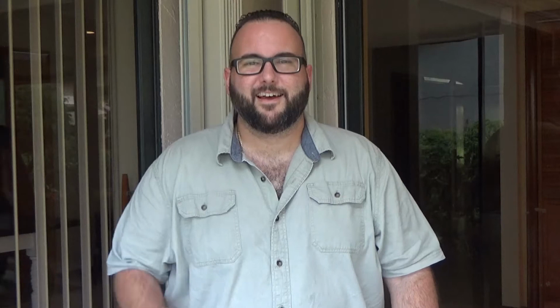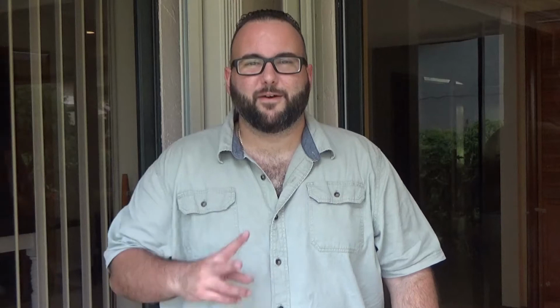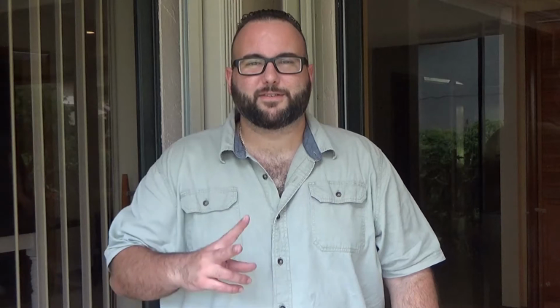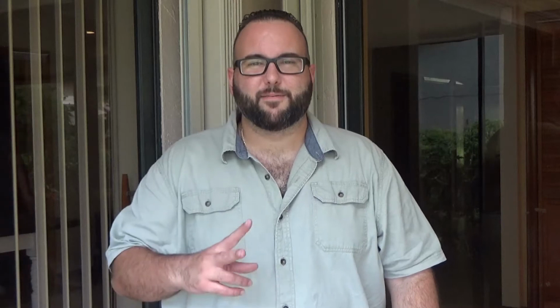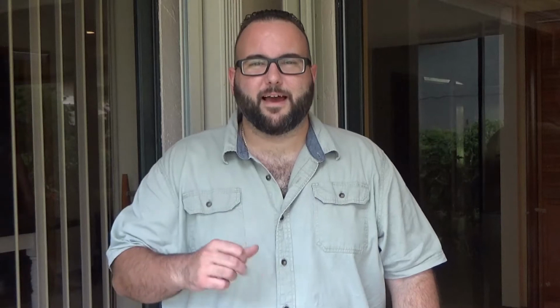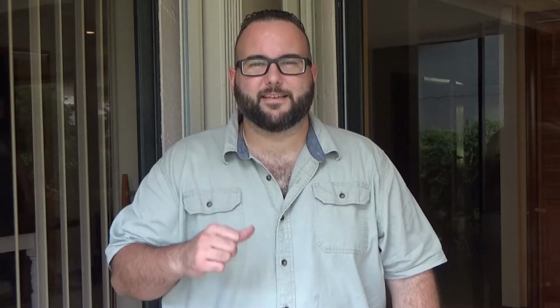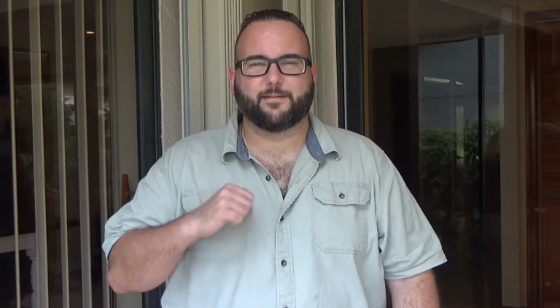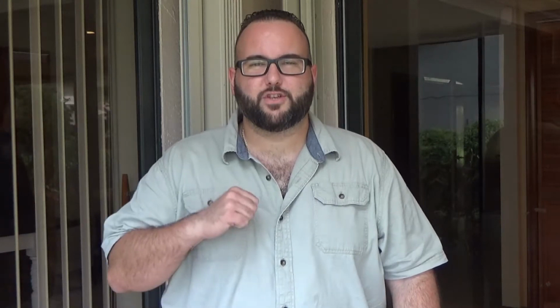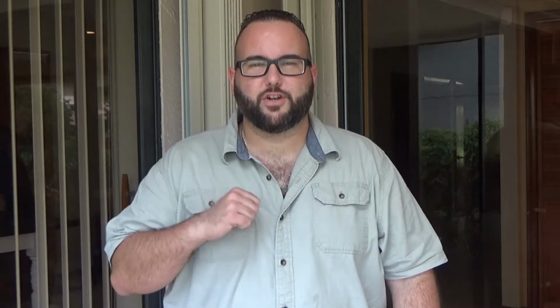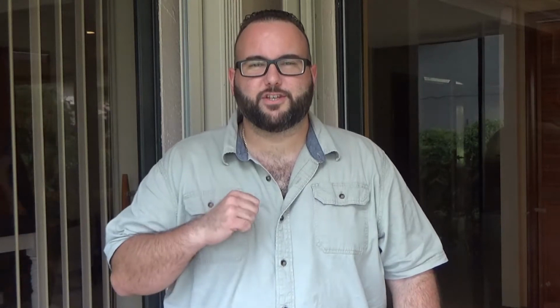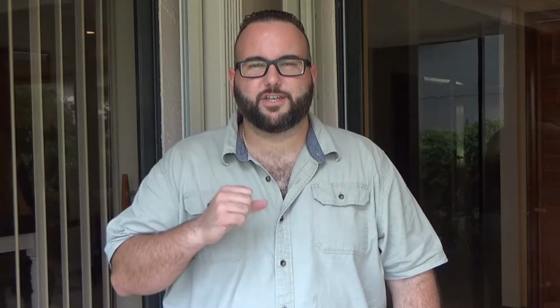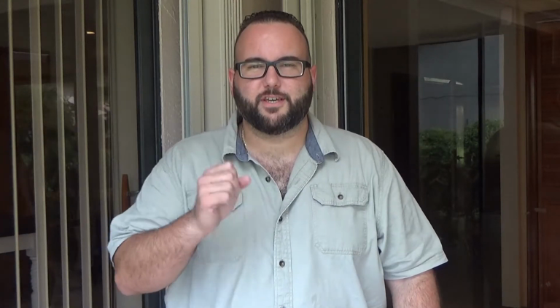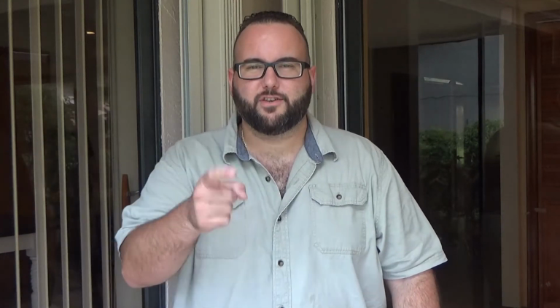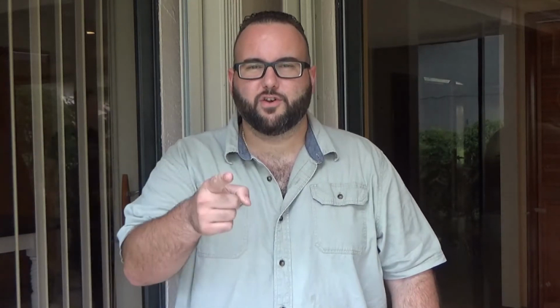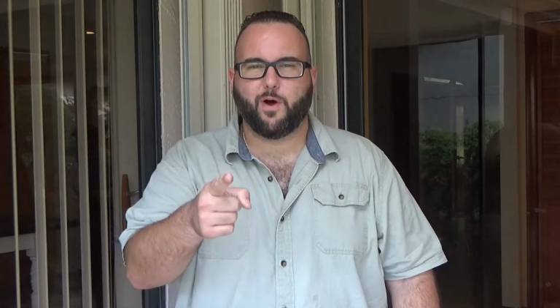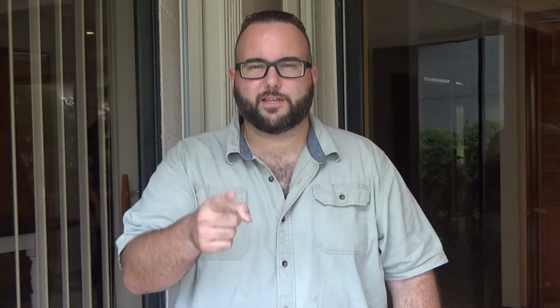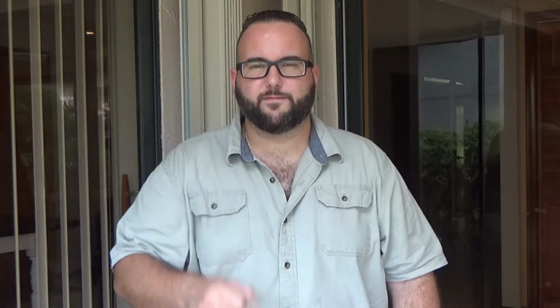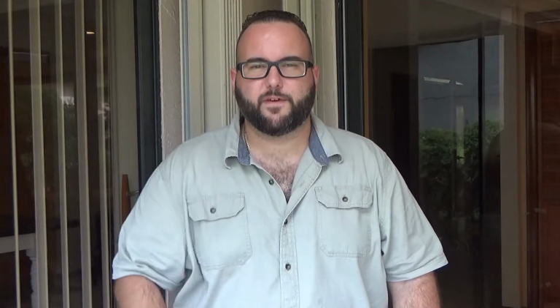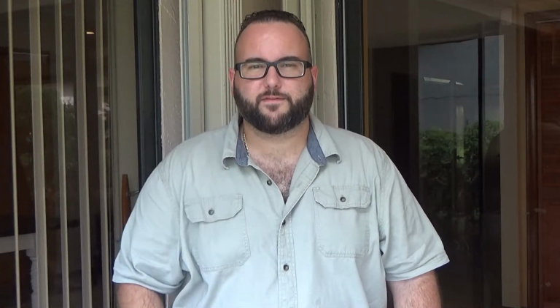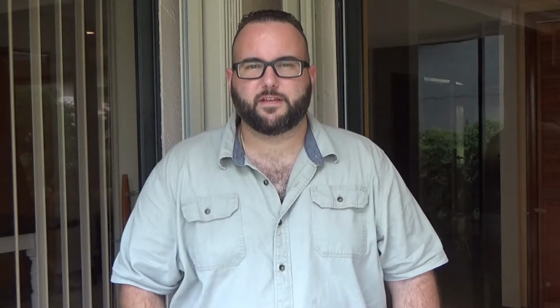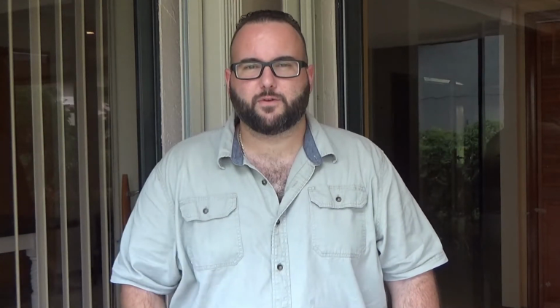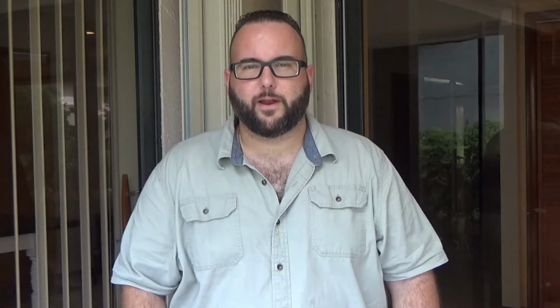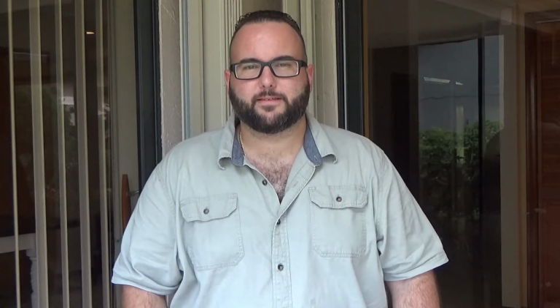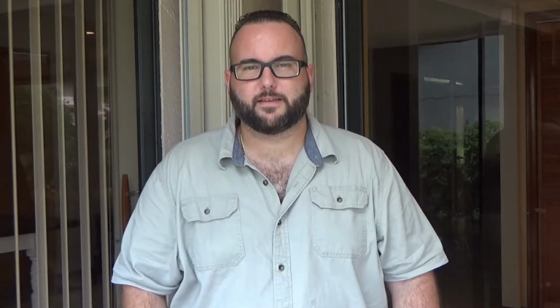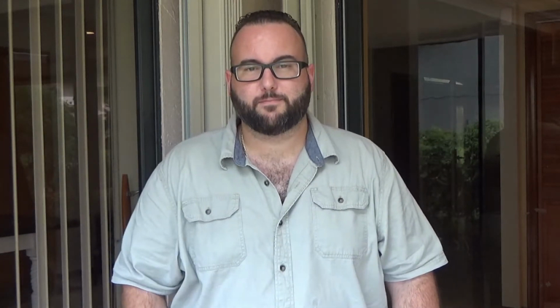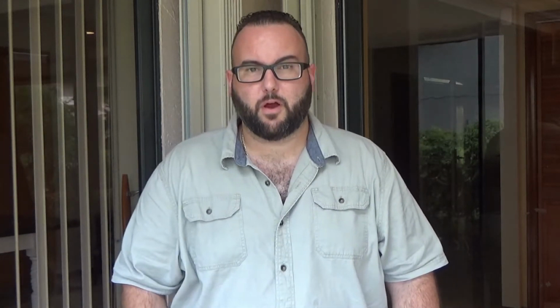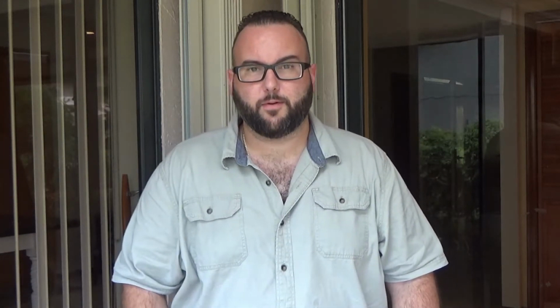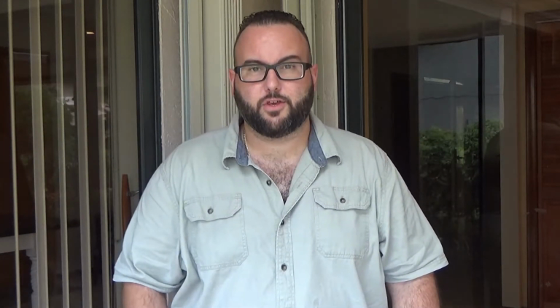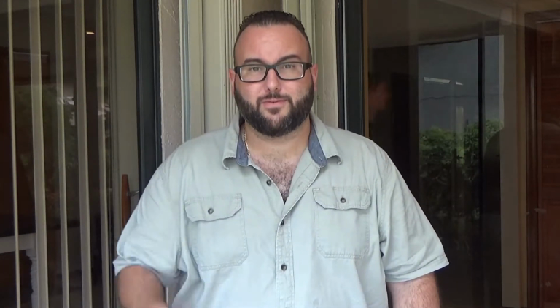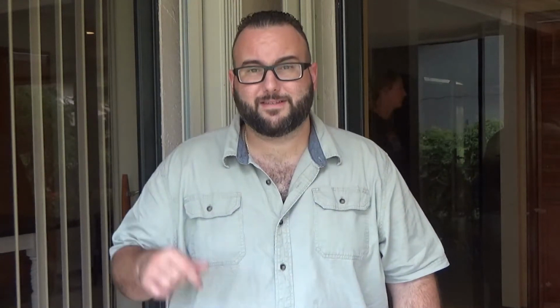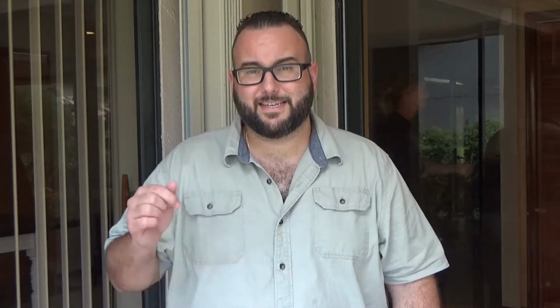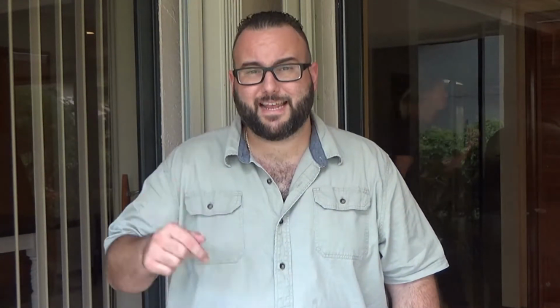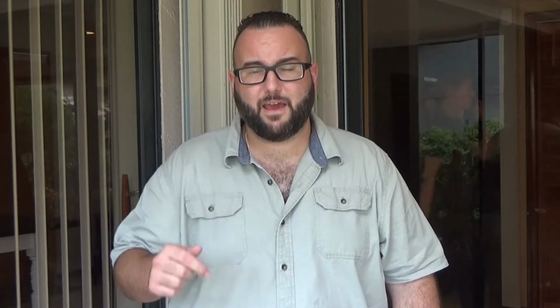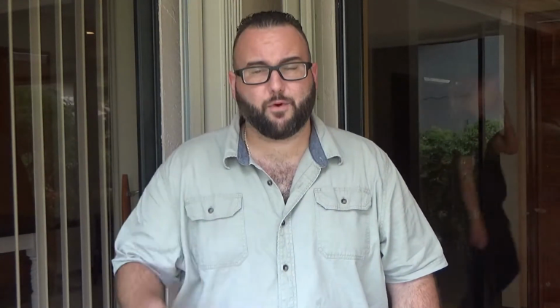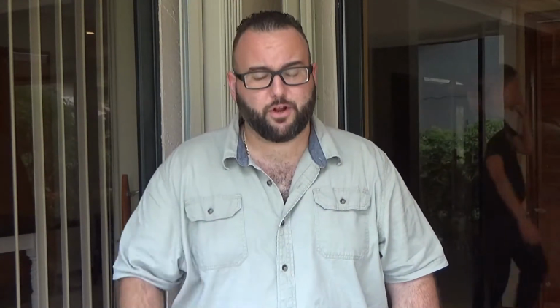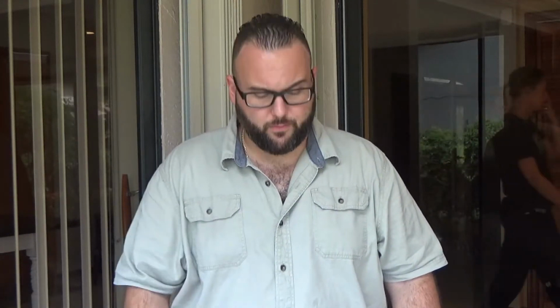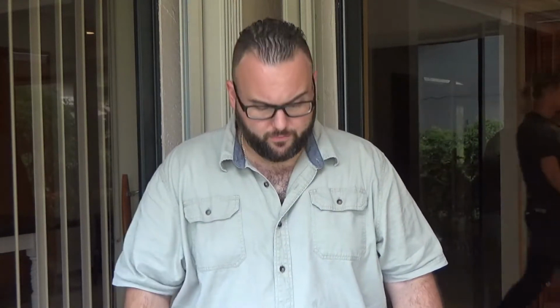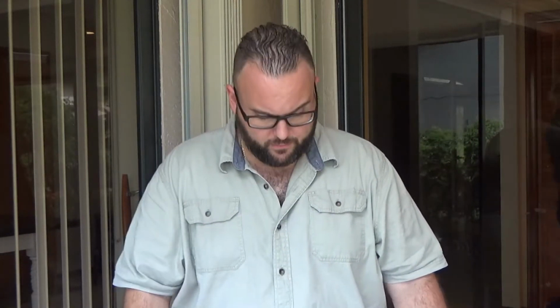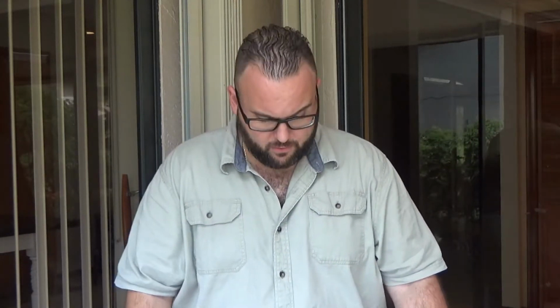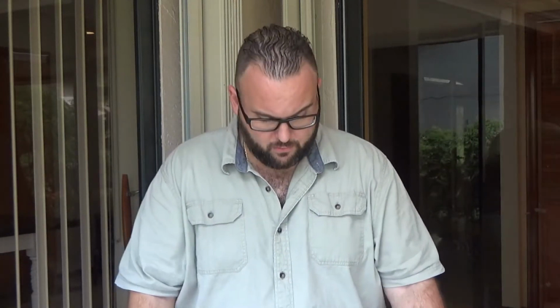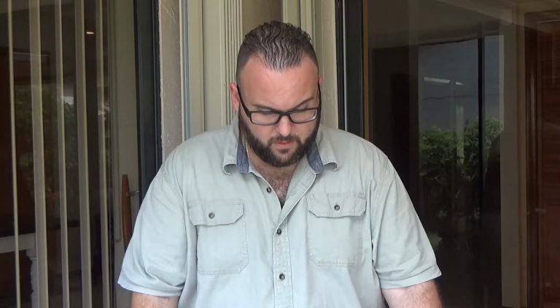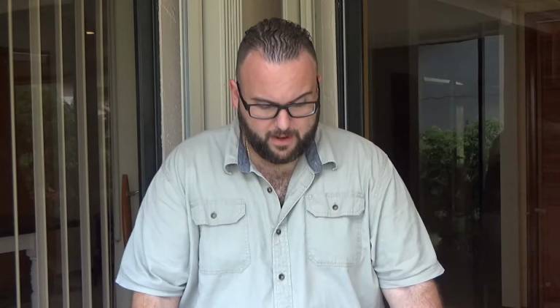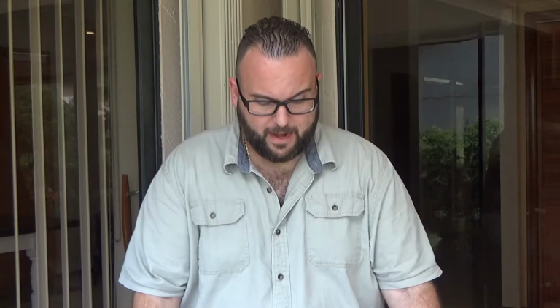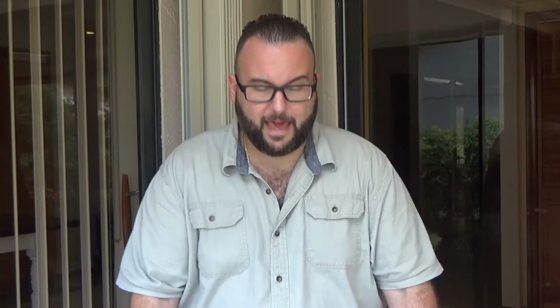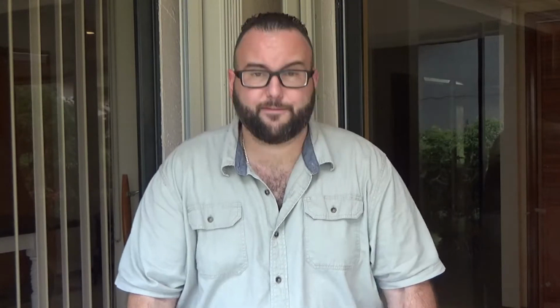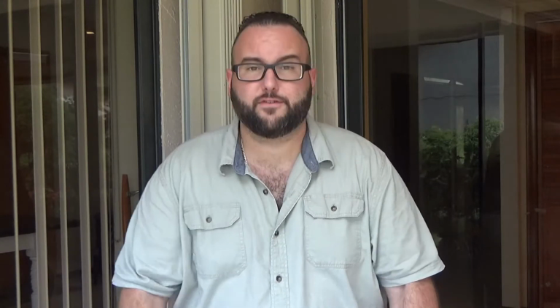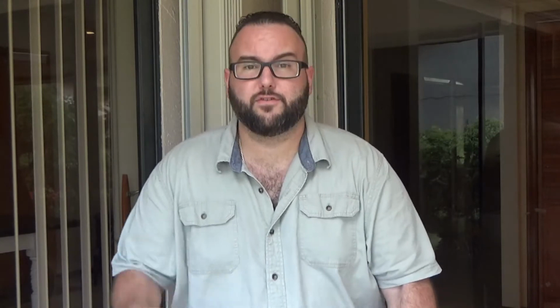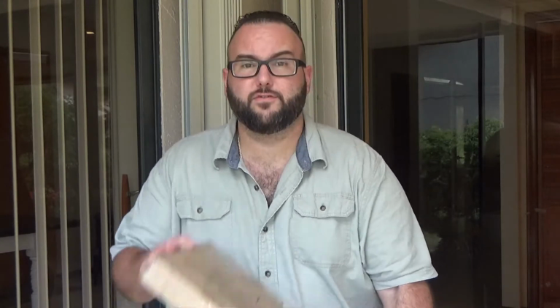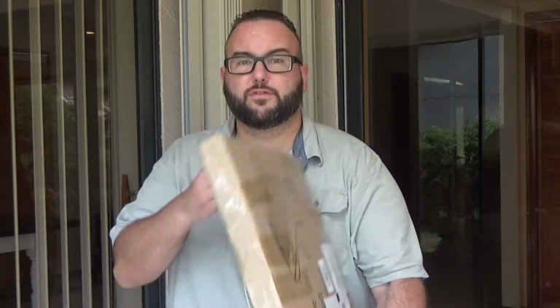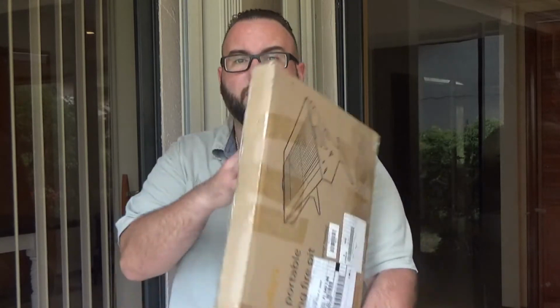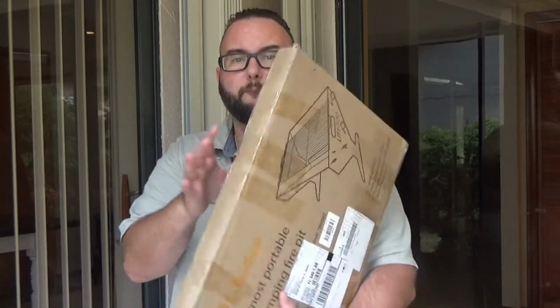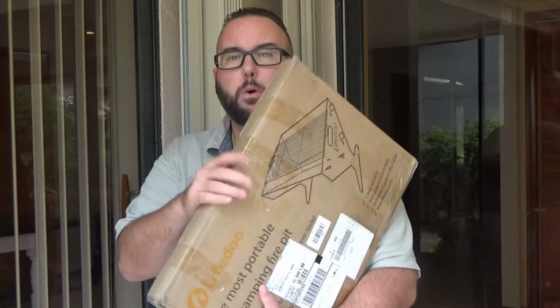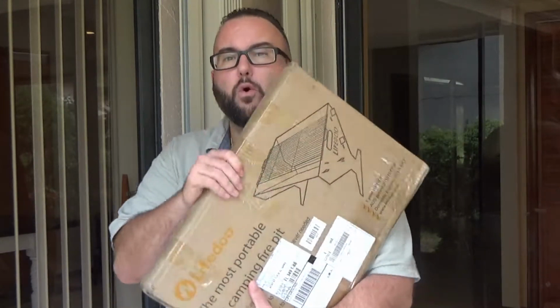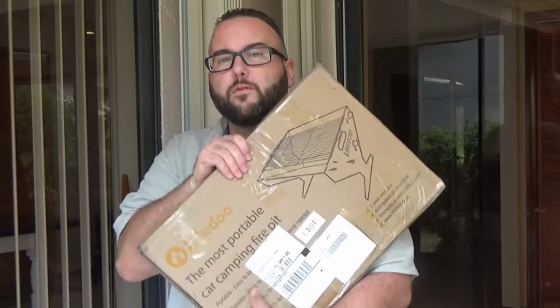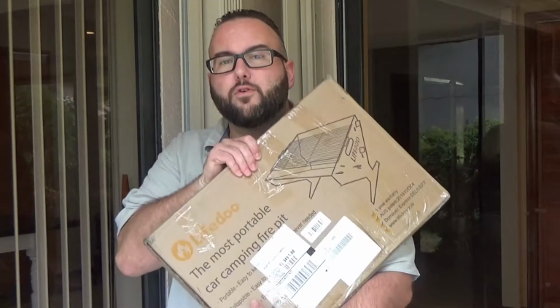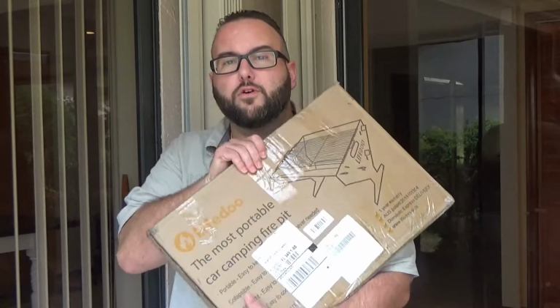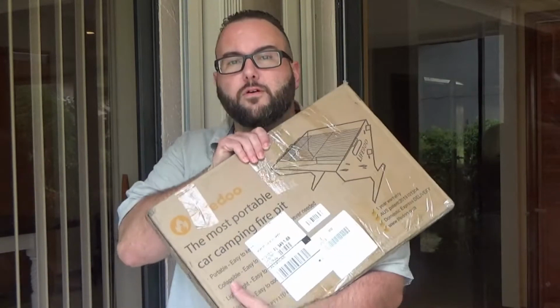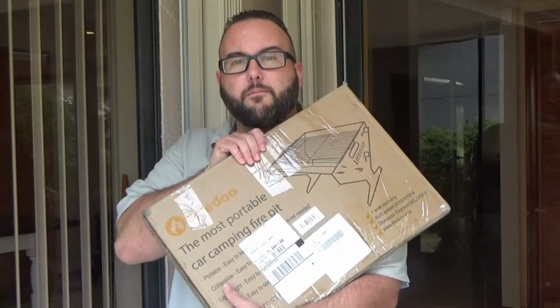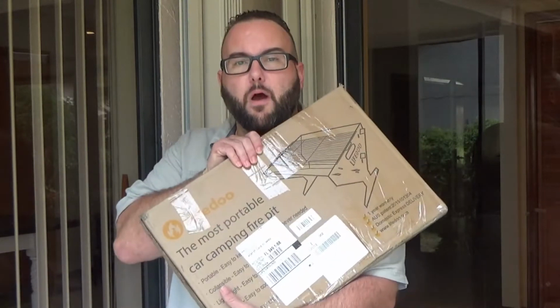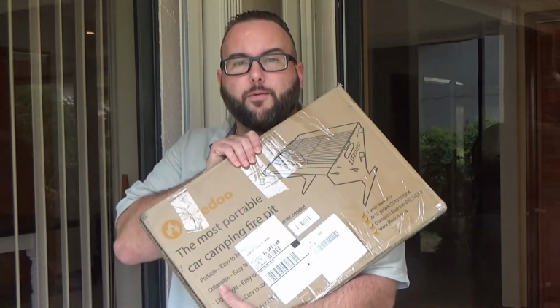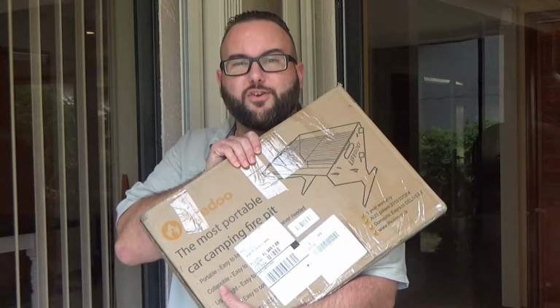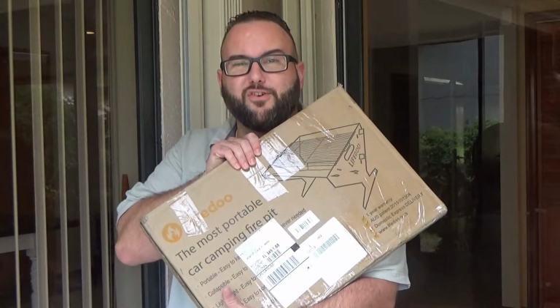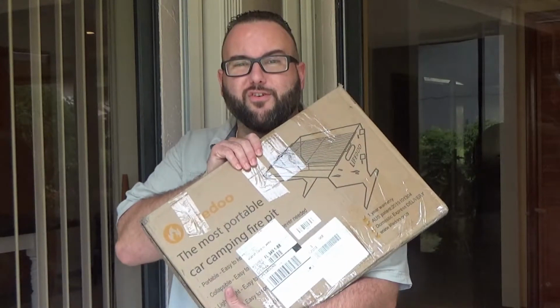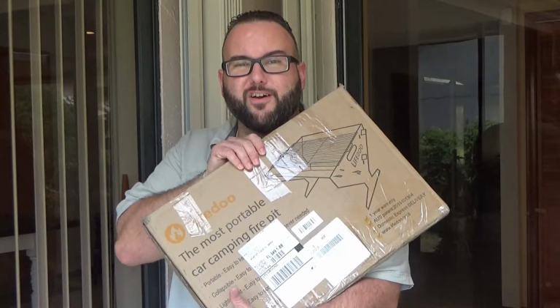Hey, what's up guys, I'm Tony G. You're watching 1526 BBQ. Today we're going to review LifeDue's portable BBQ grill.